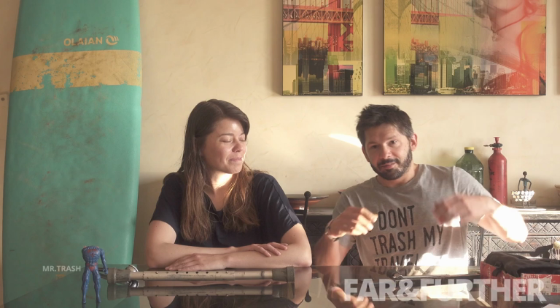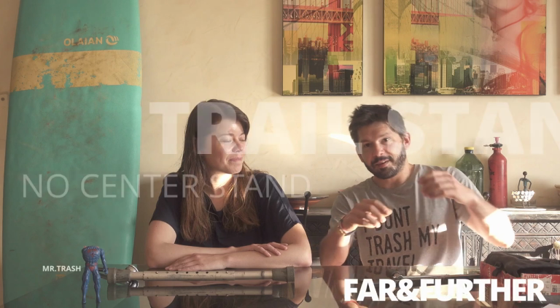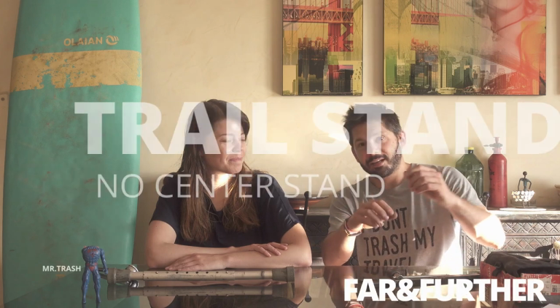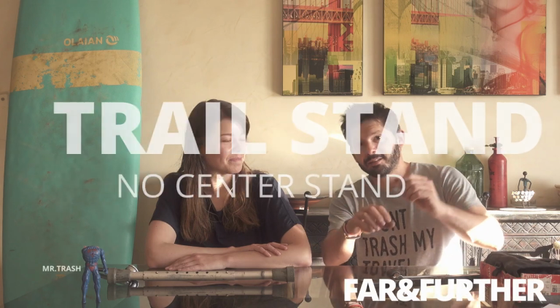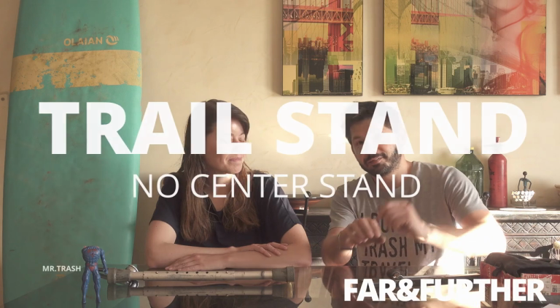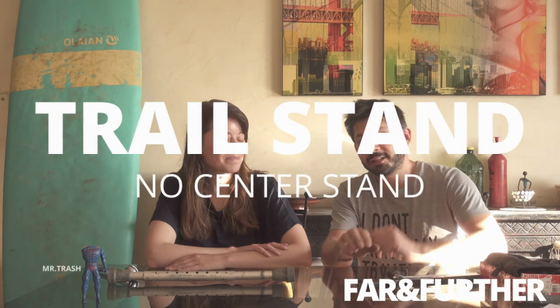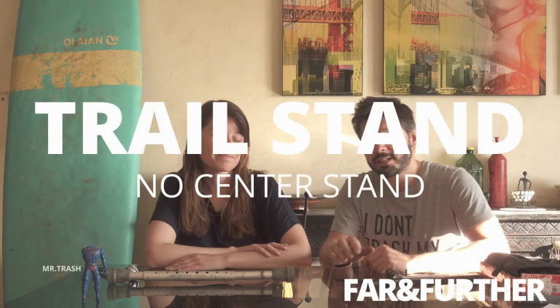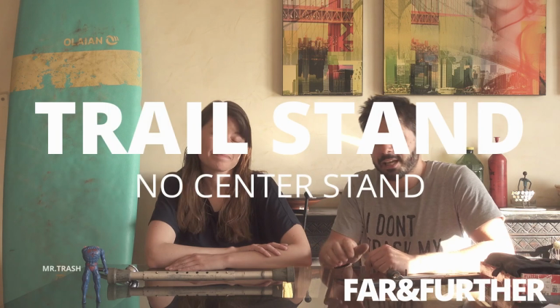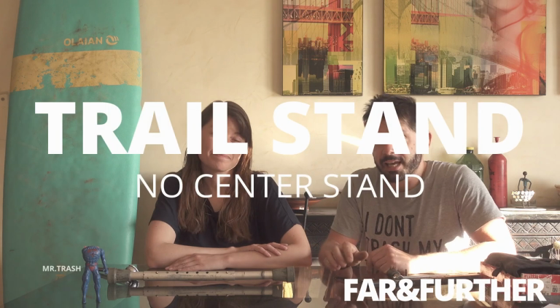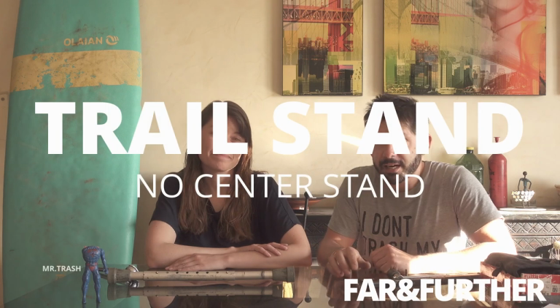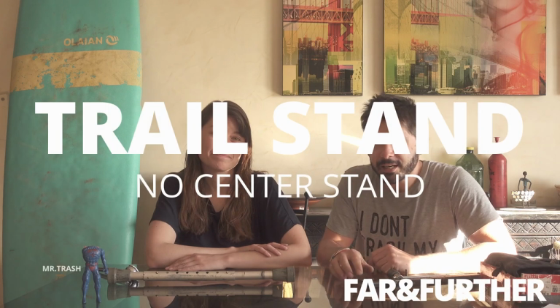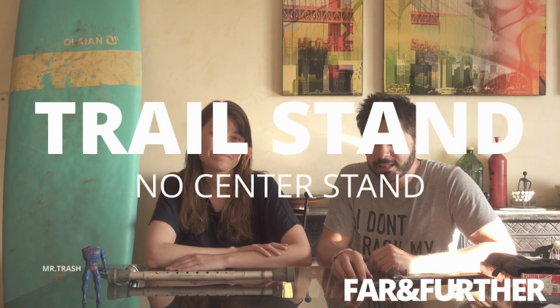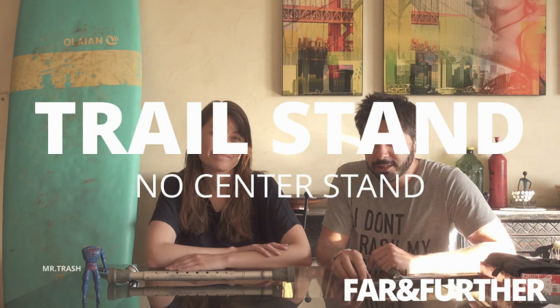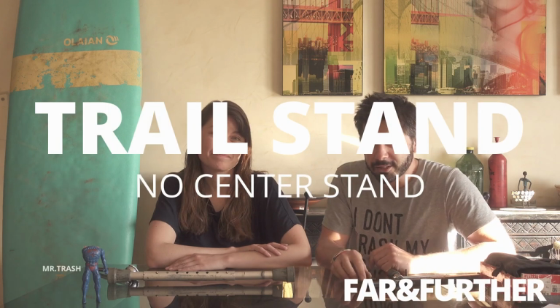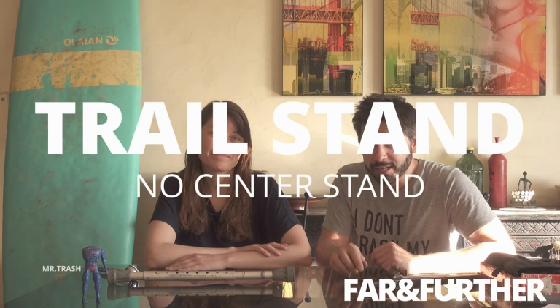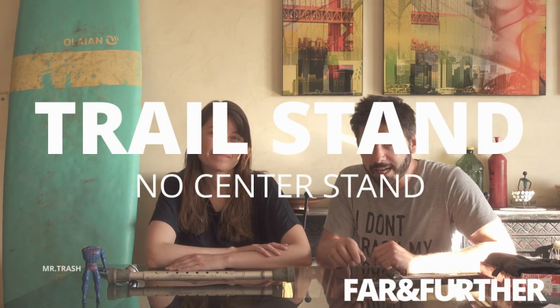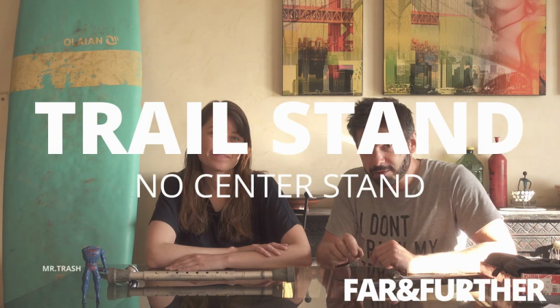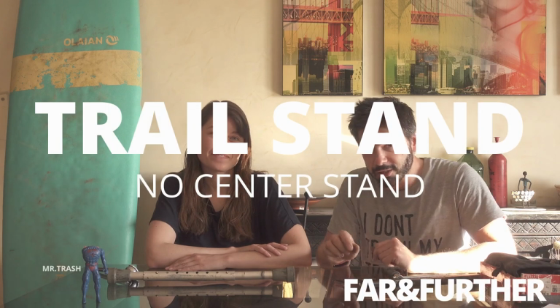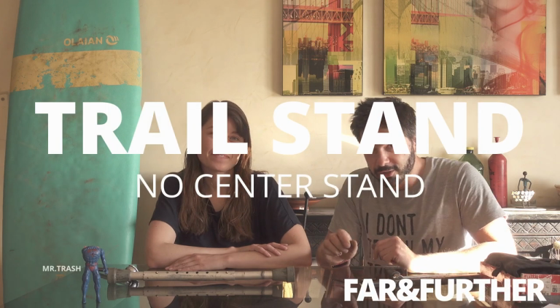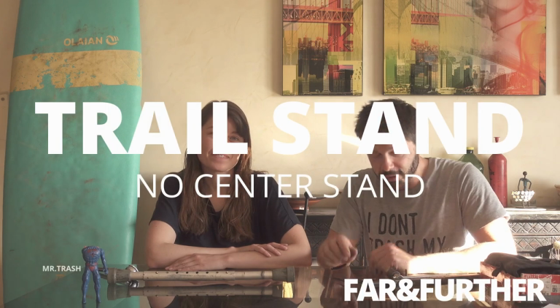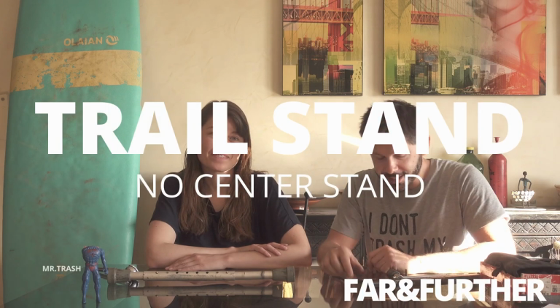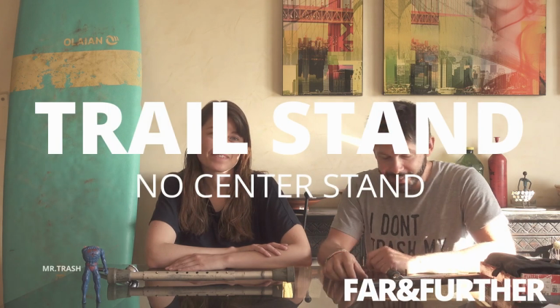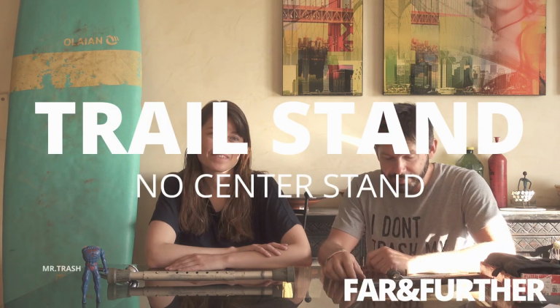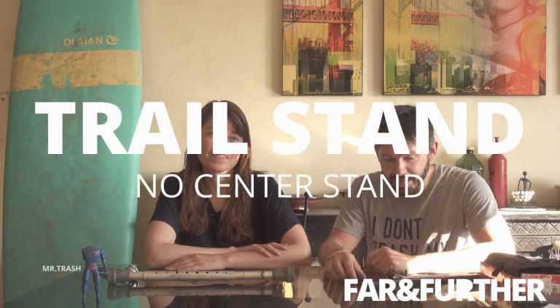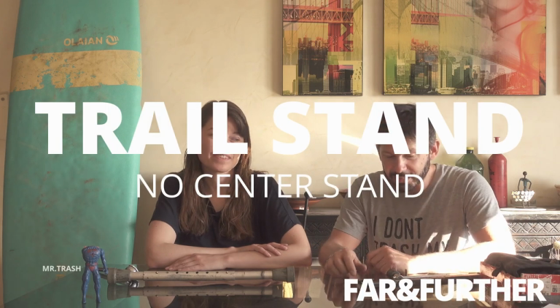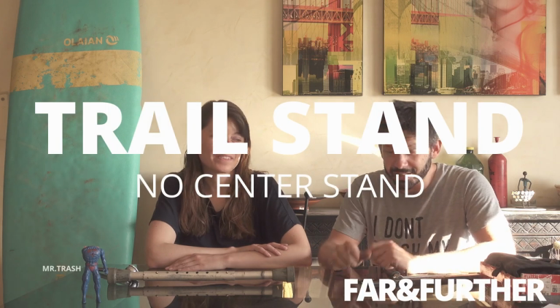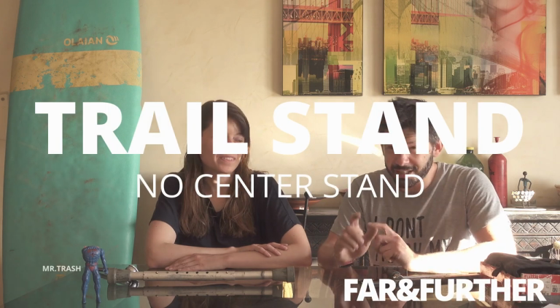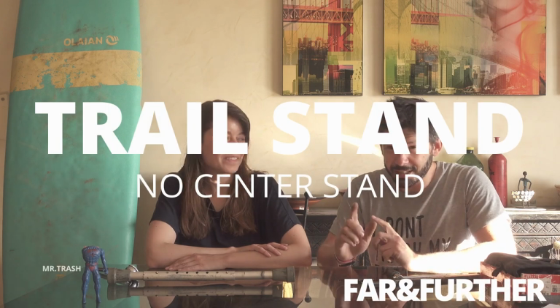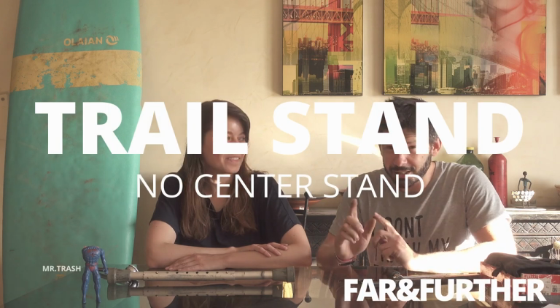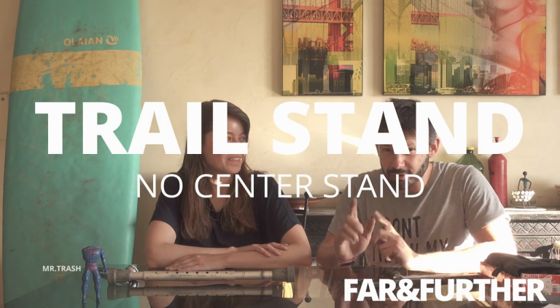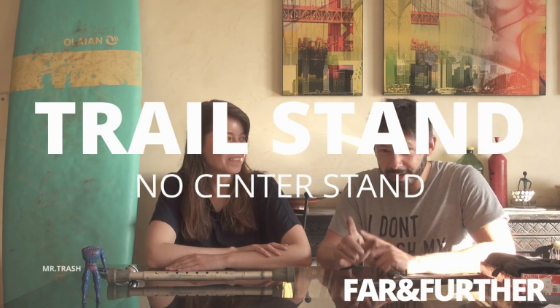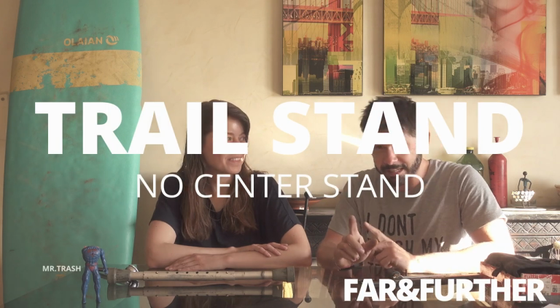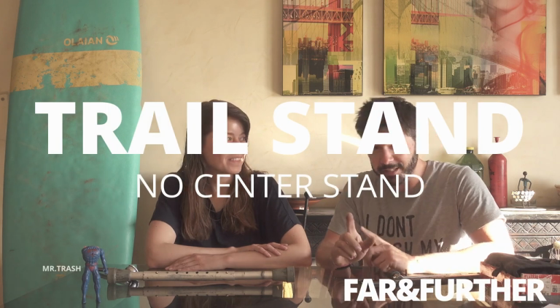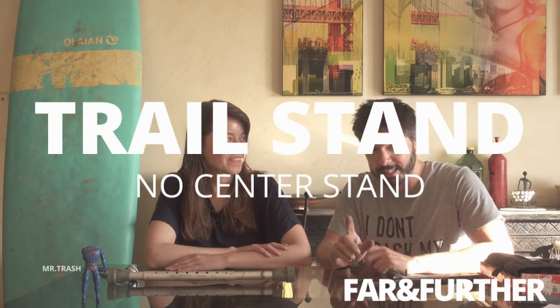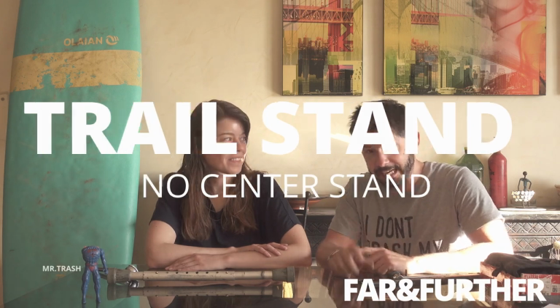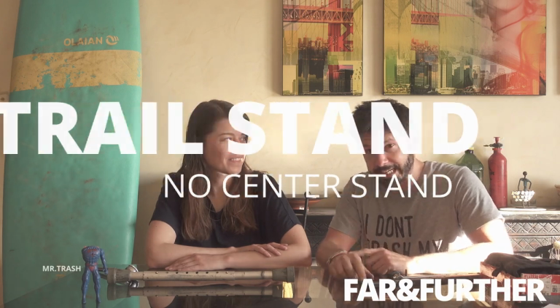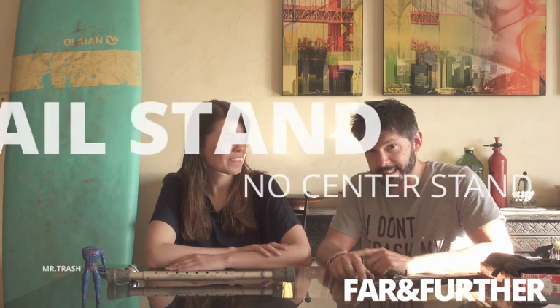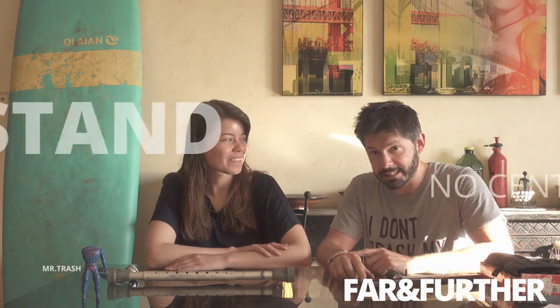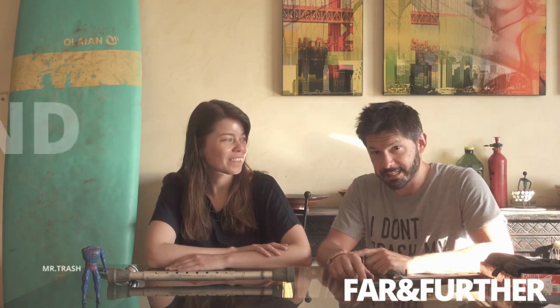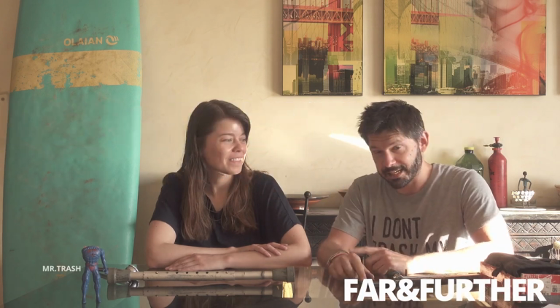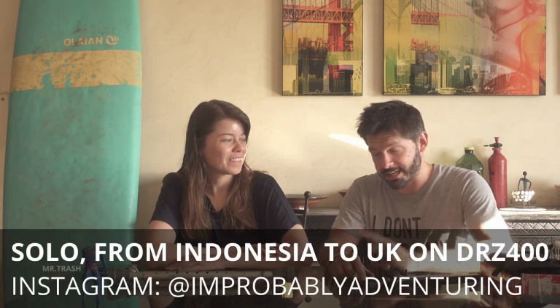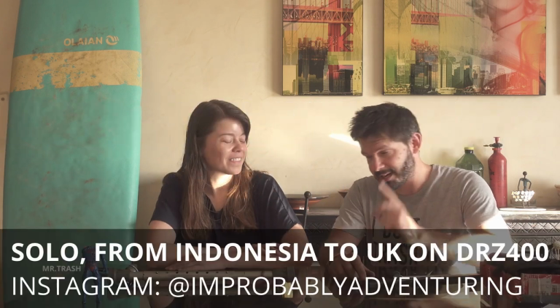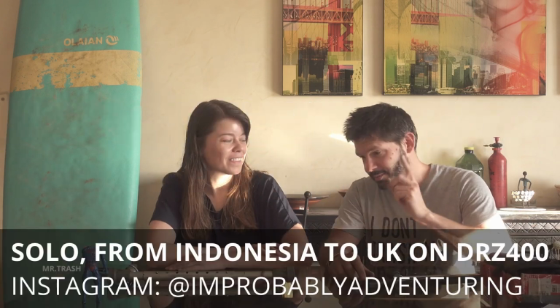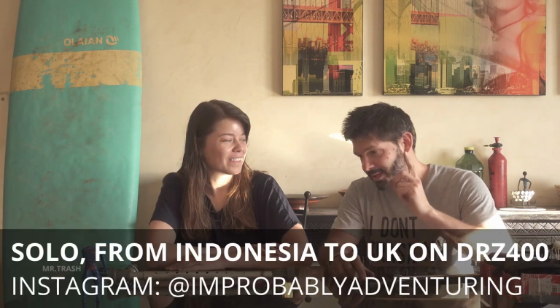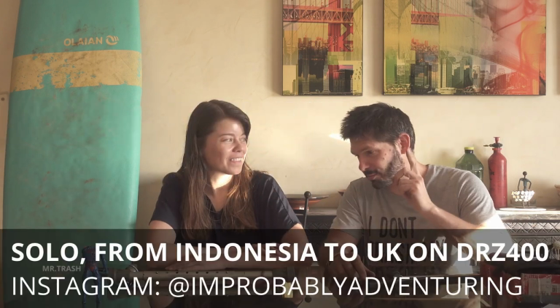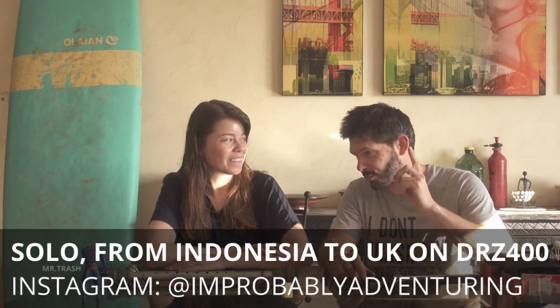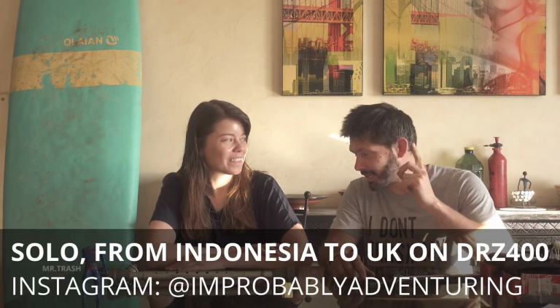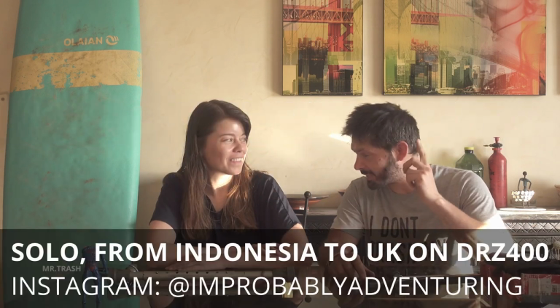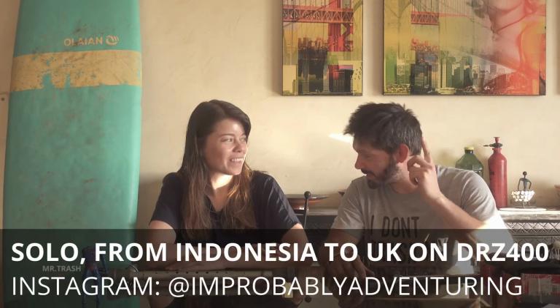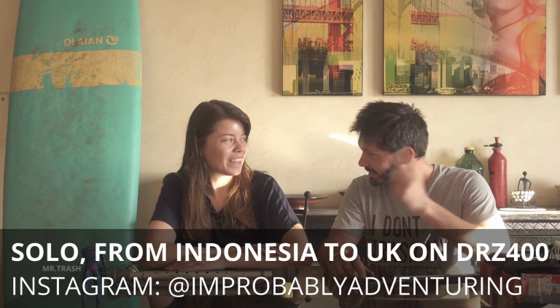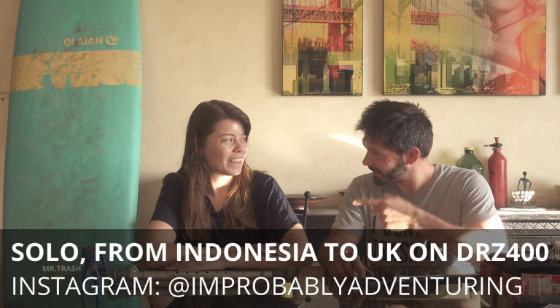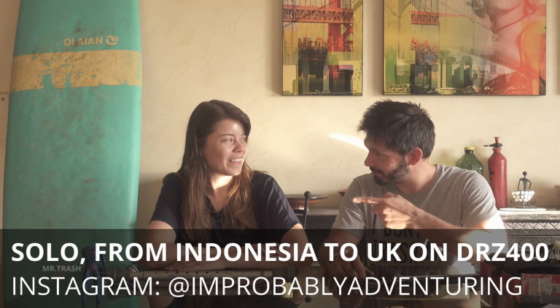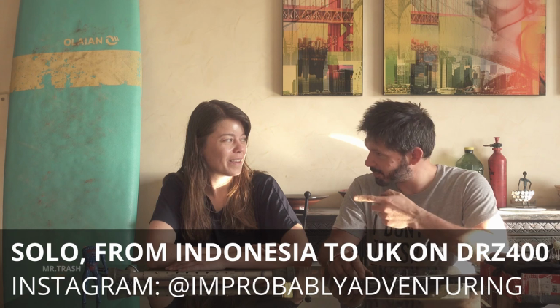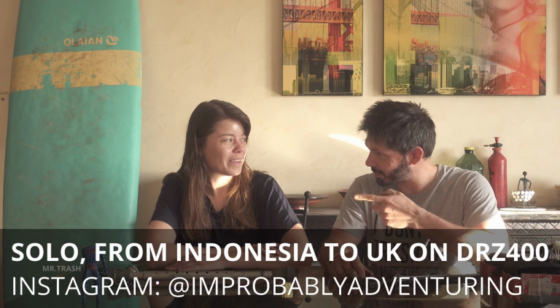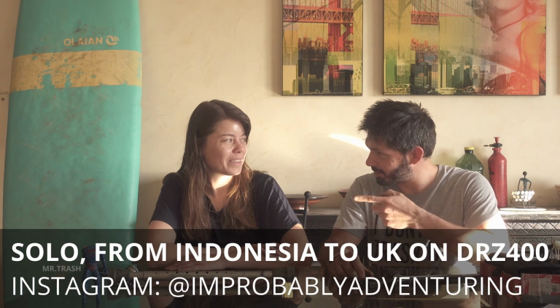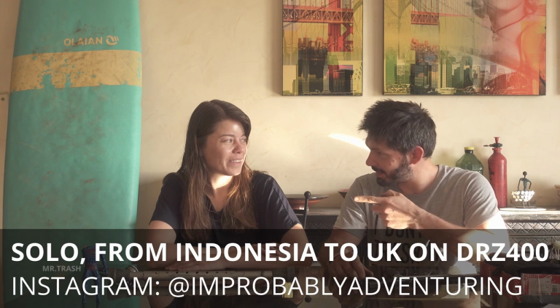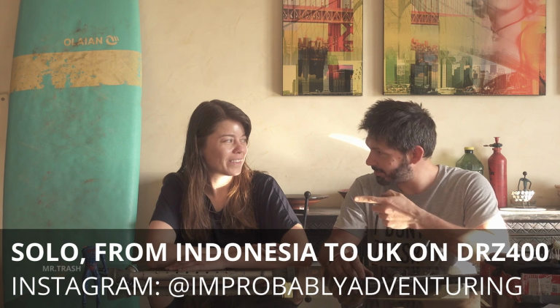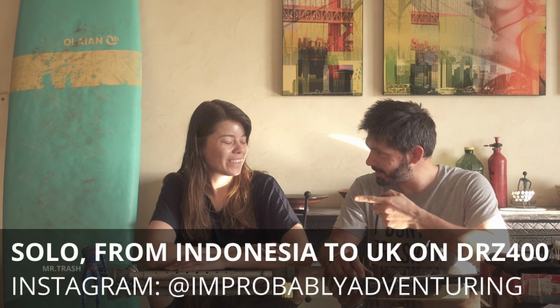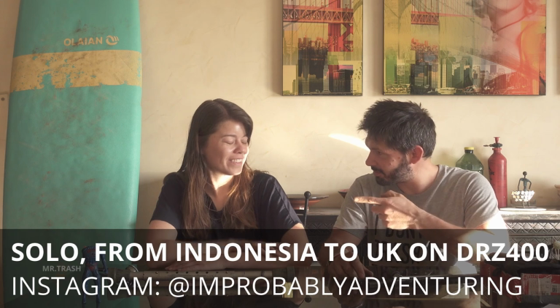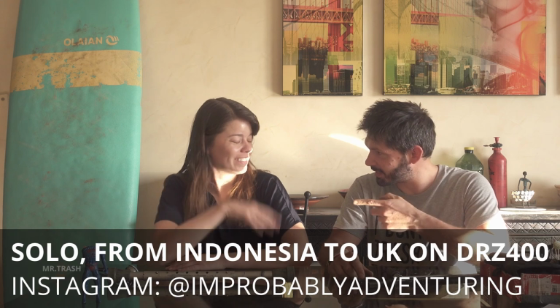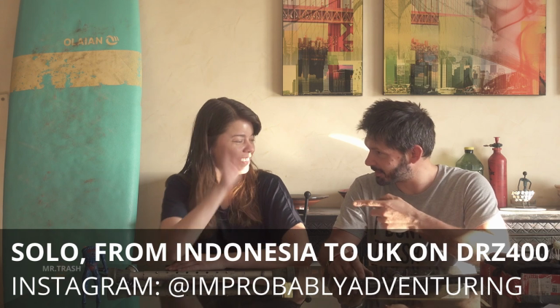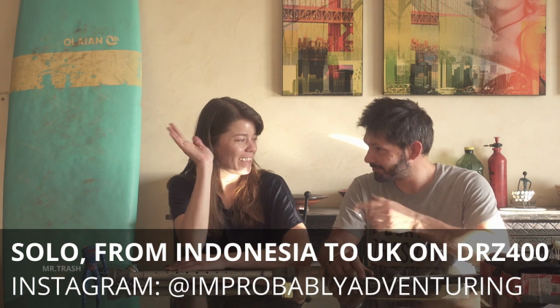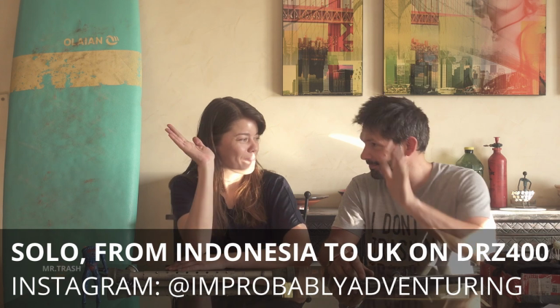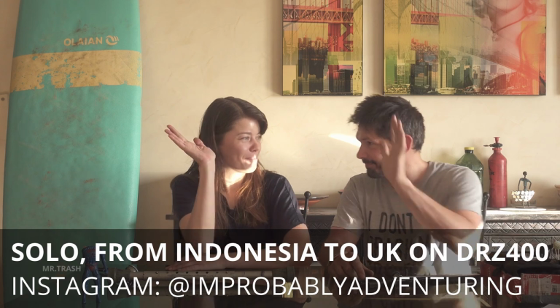Fine Ferda here, and today we are talking about trail stands. I'm here with Improbably Adventuring.